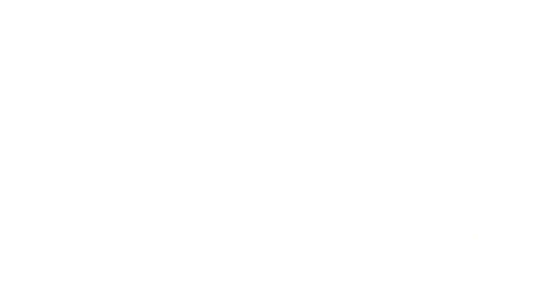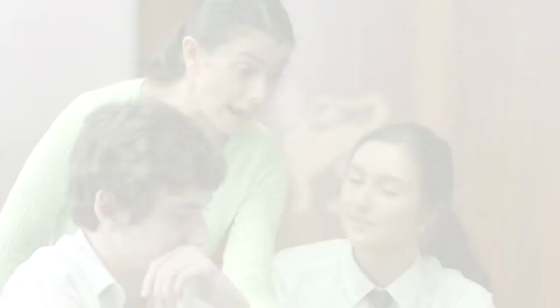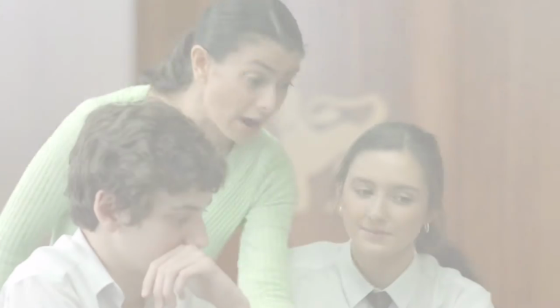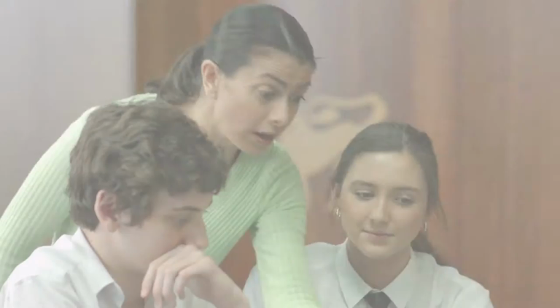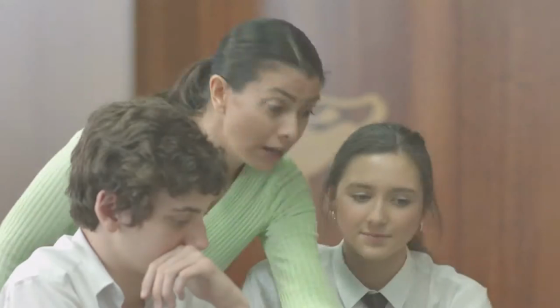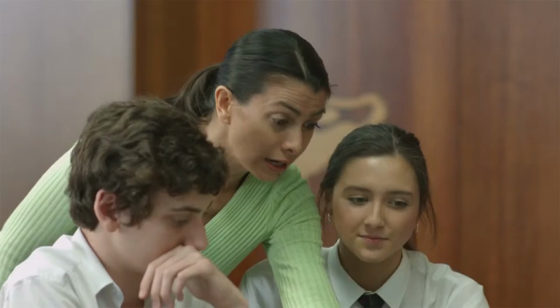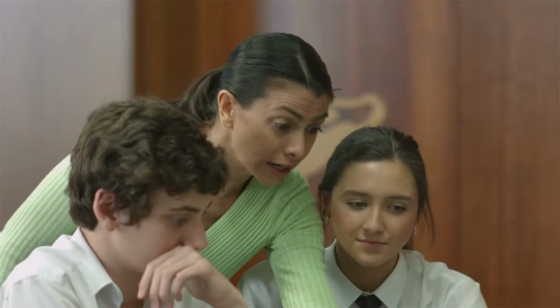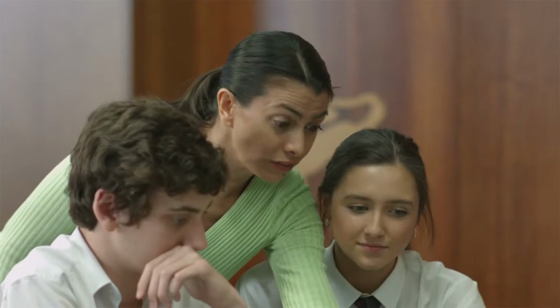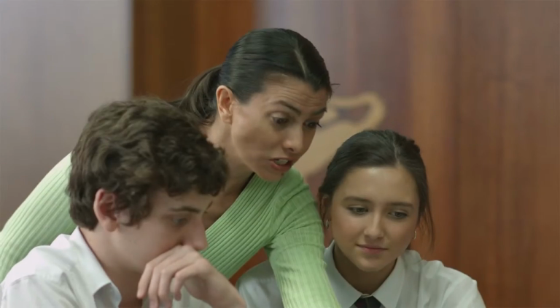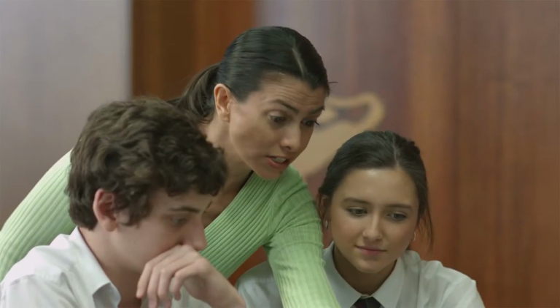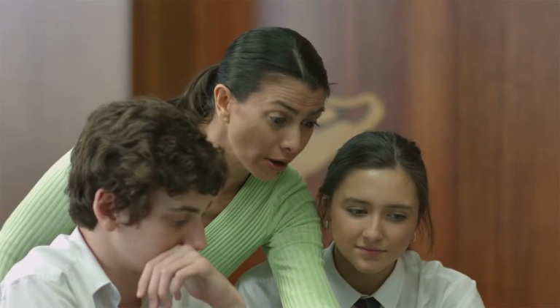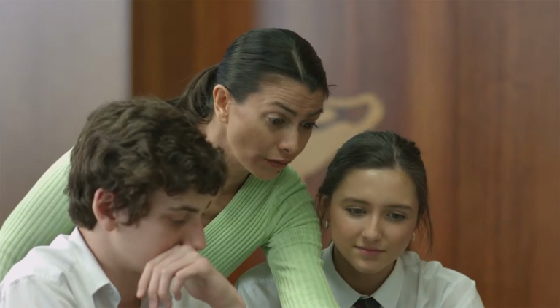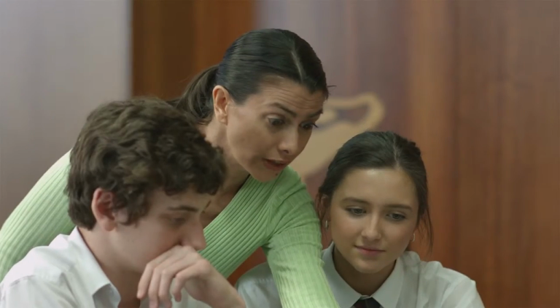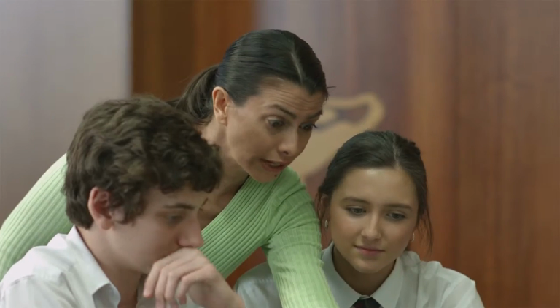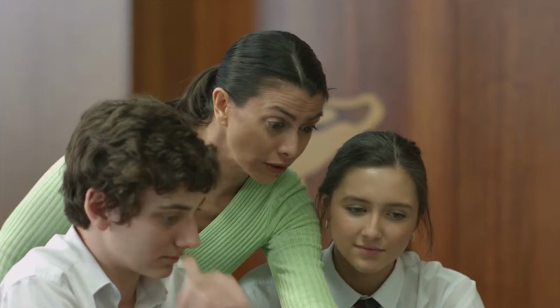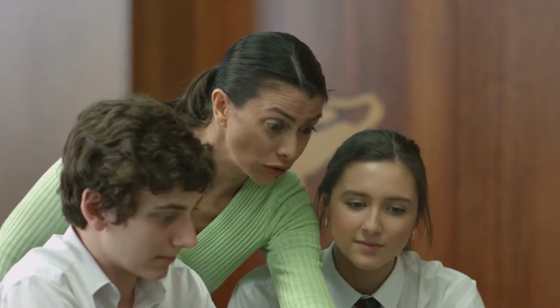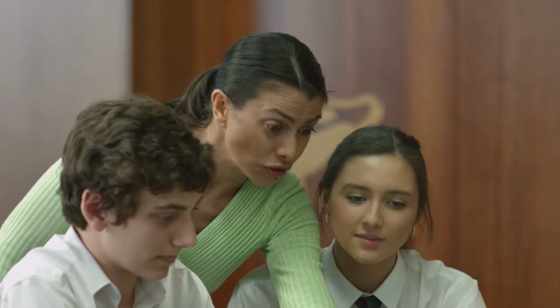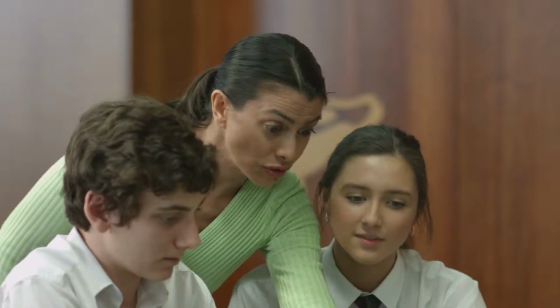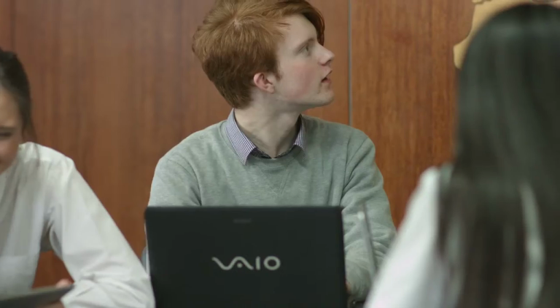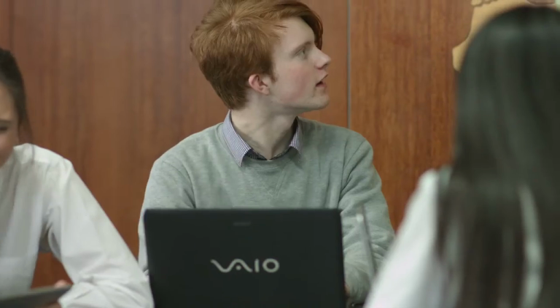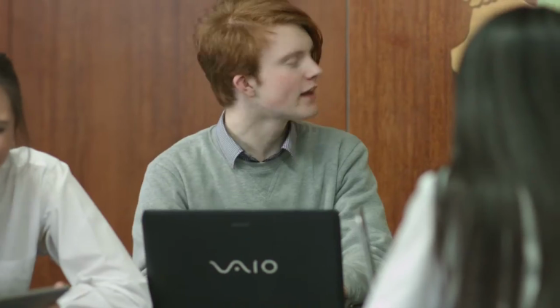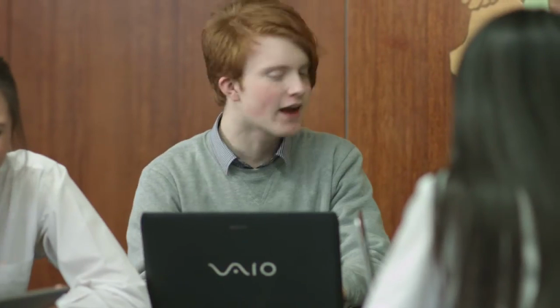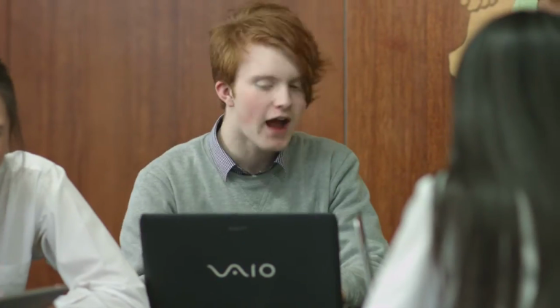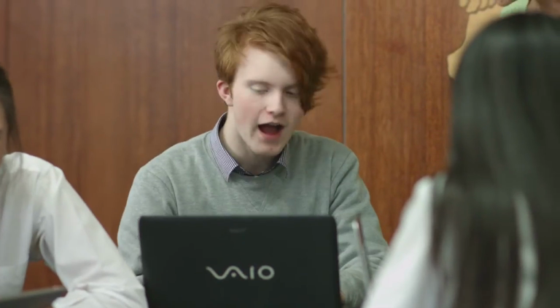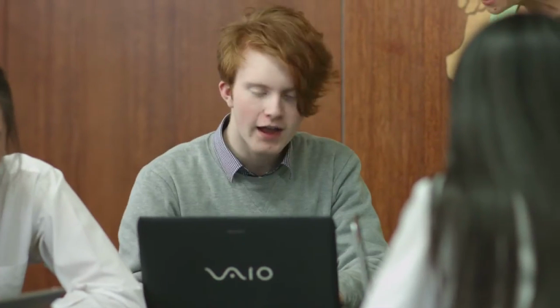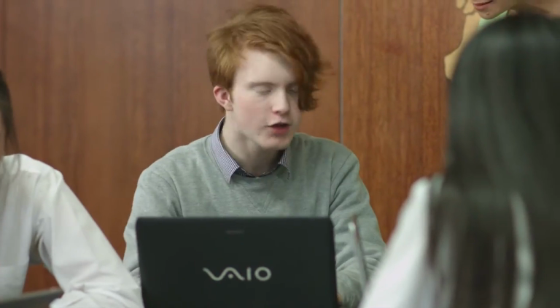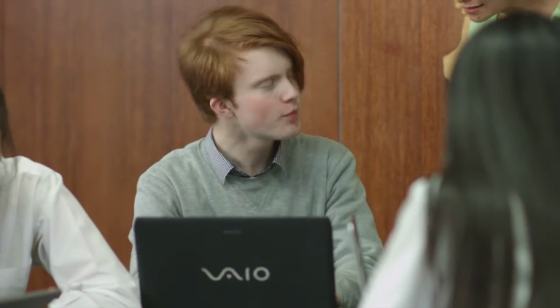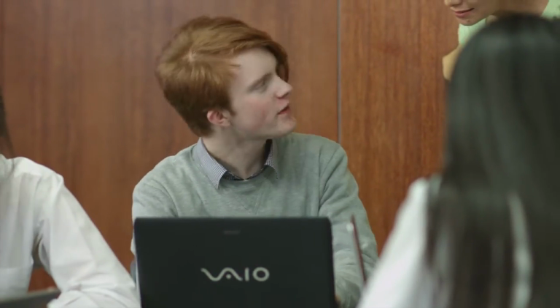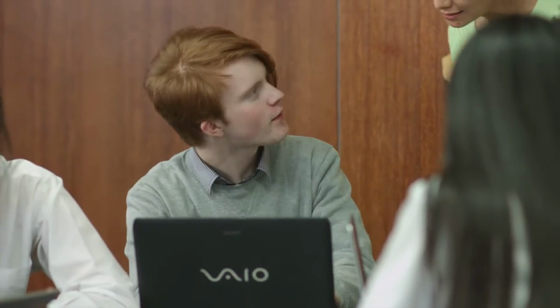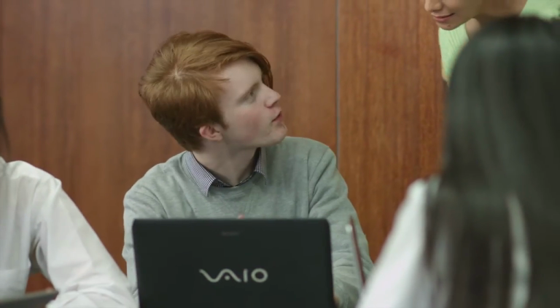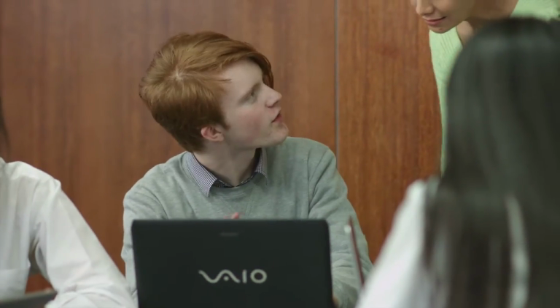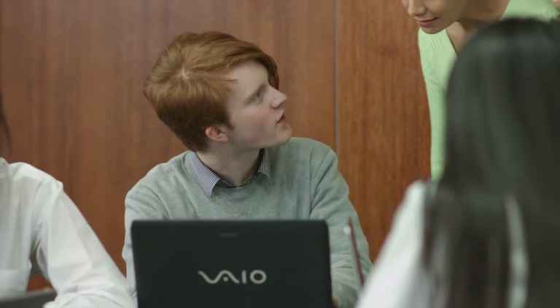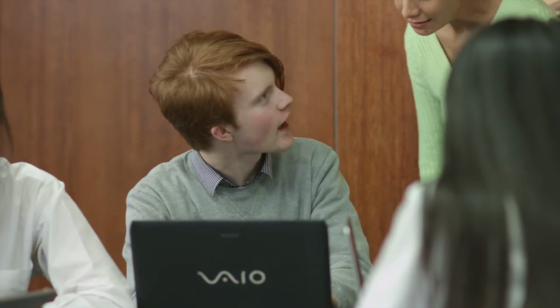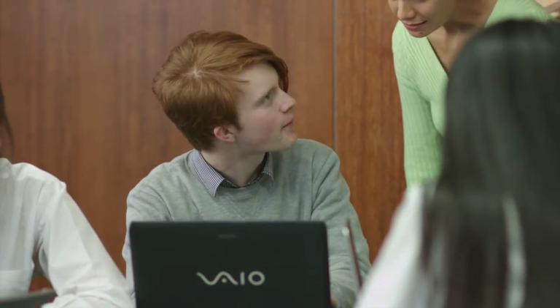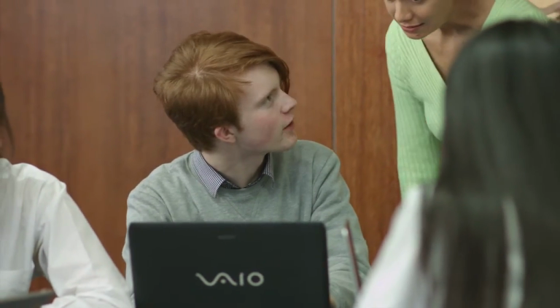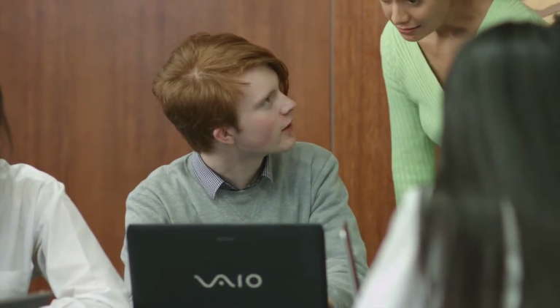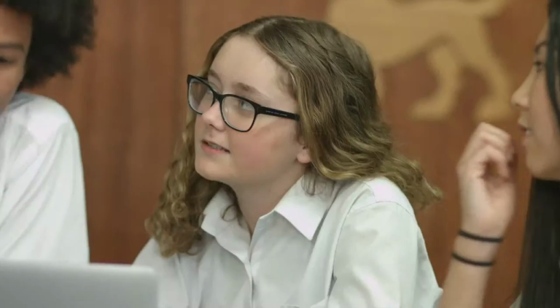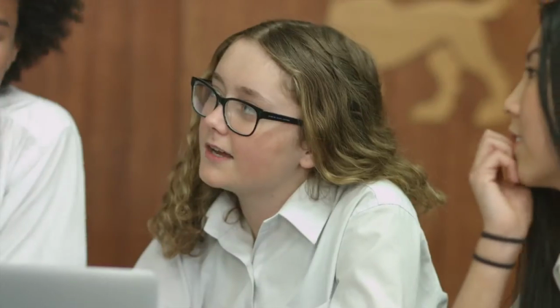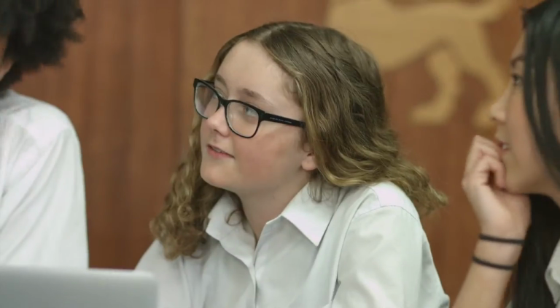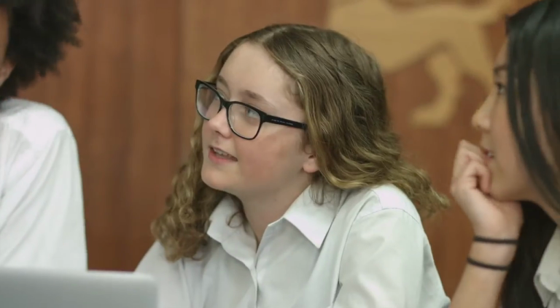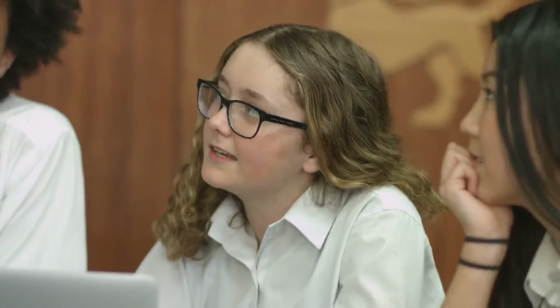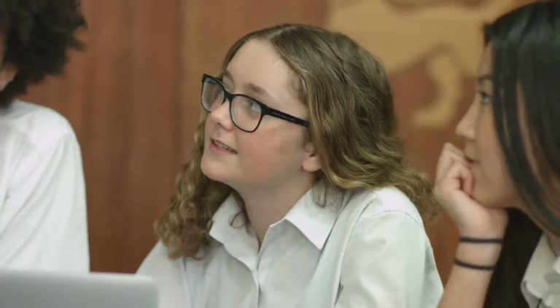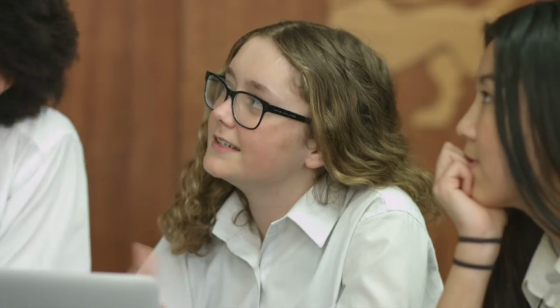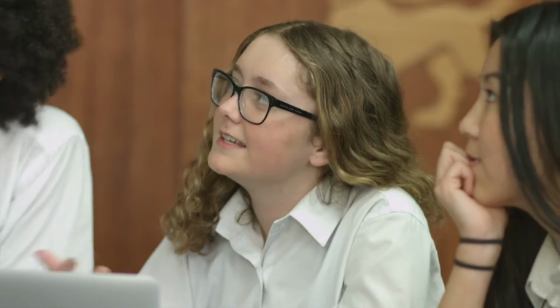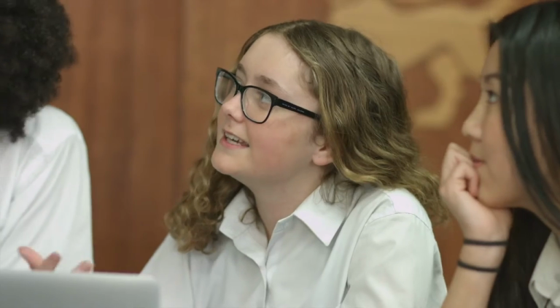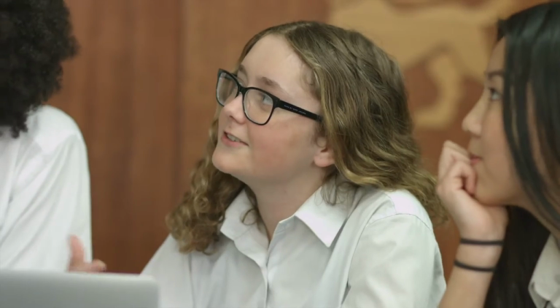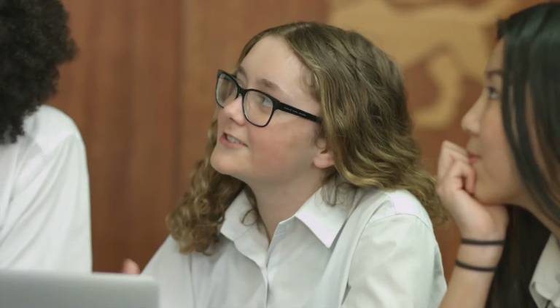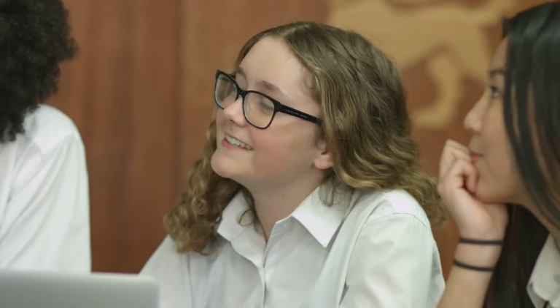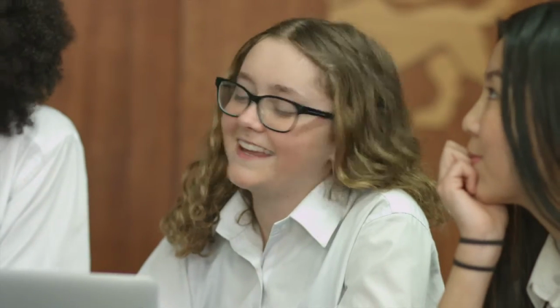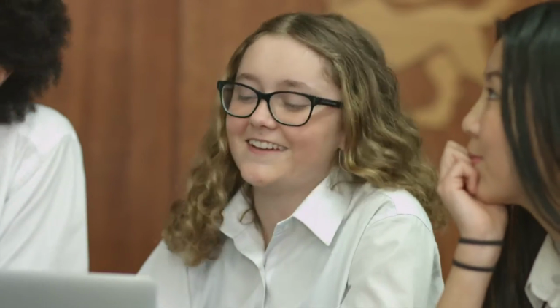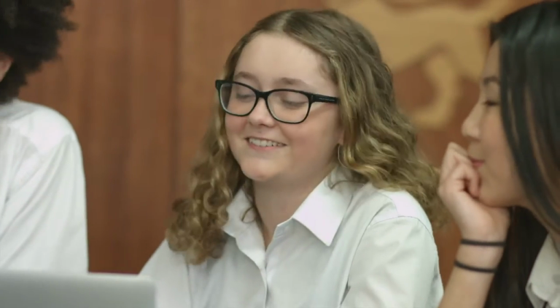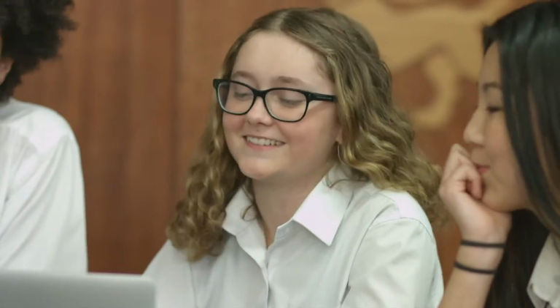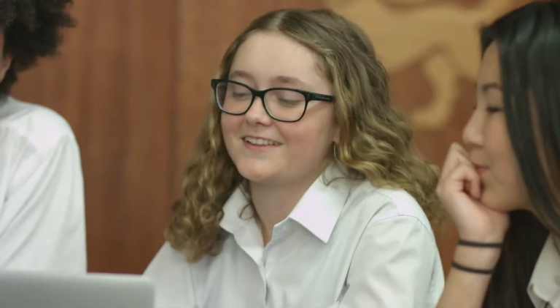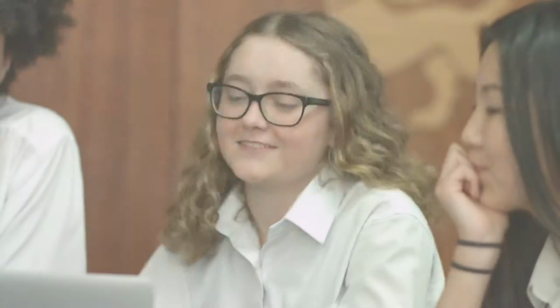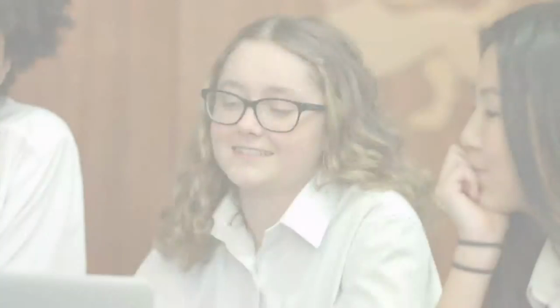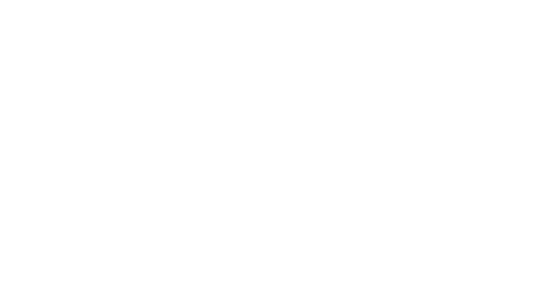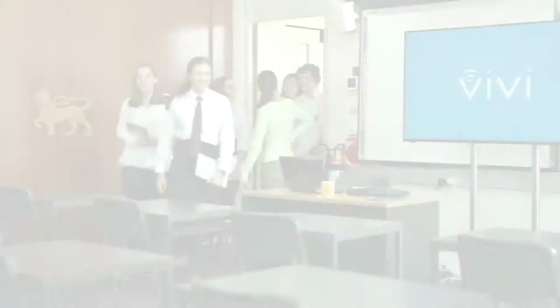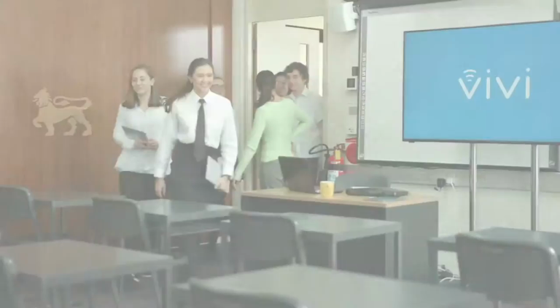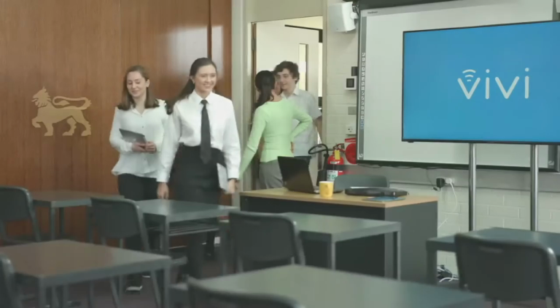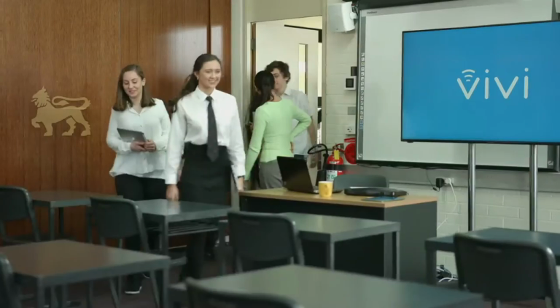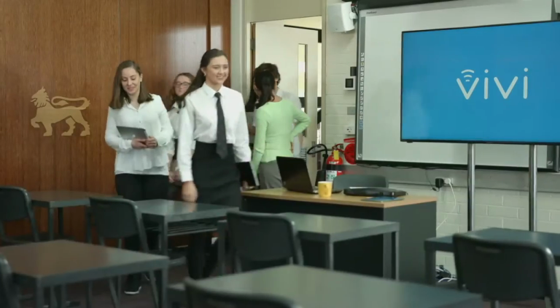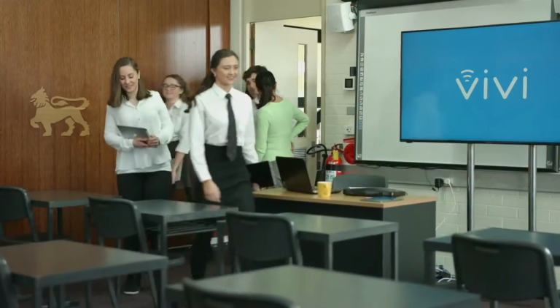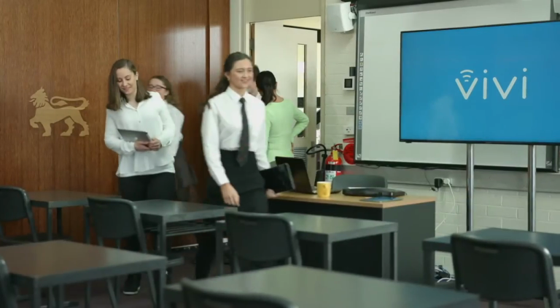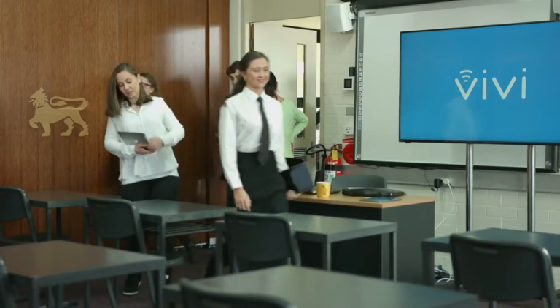Ever wondered what the secret is to keeping your students engaged and involved in the classroom? Introducing Vivi.